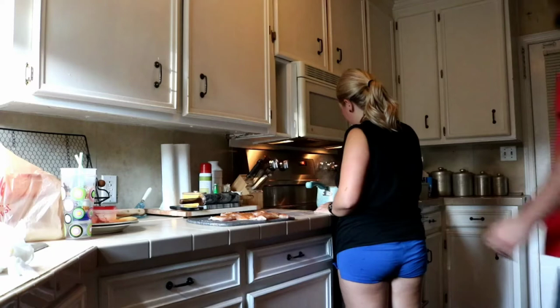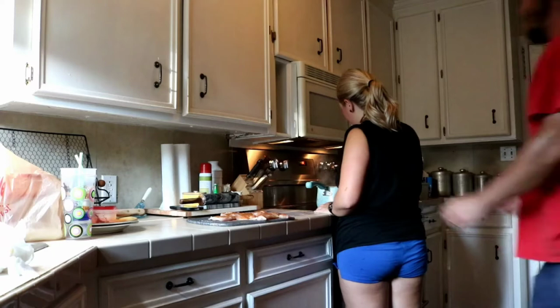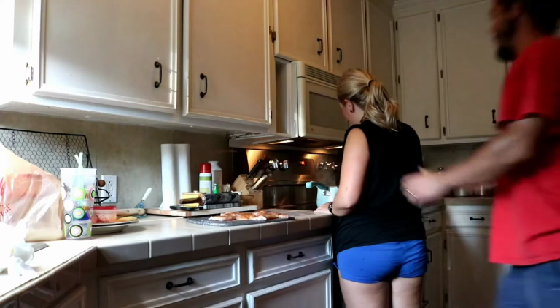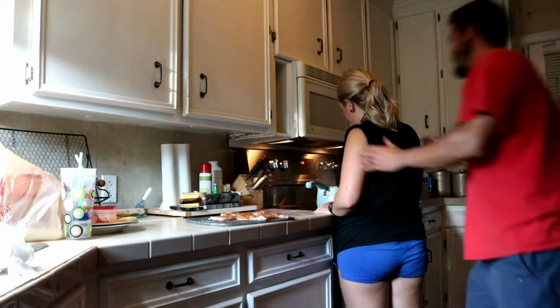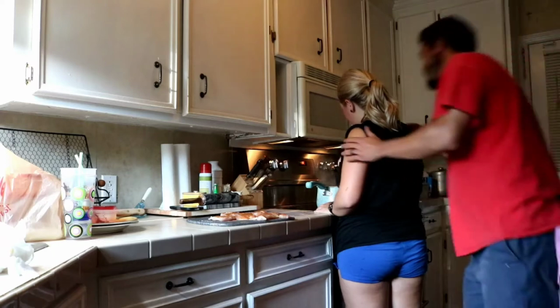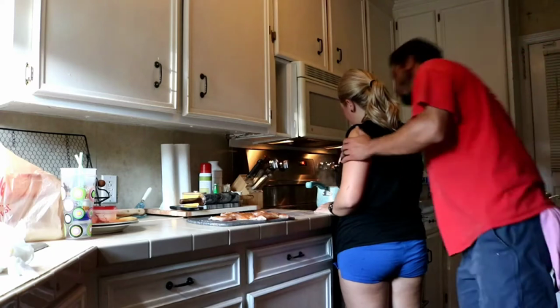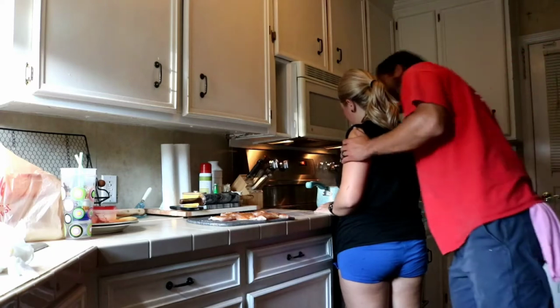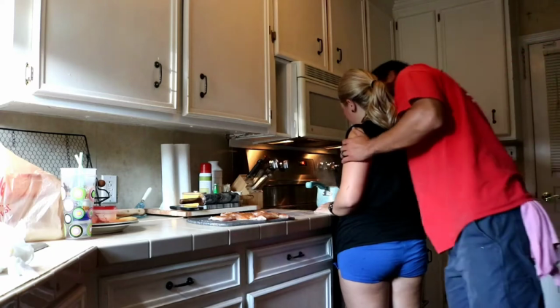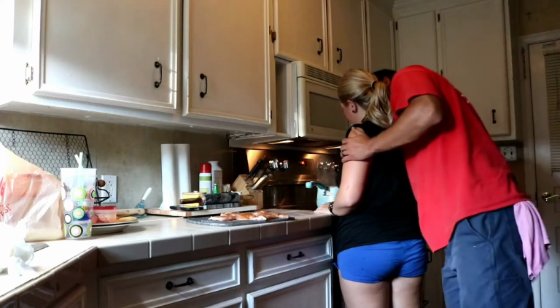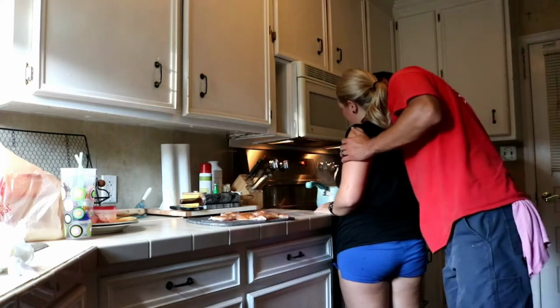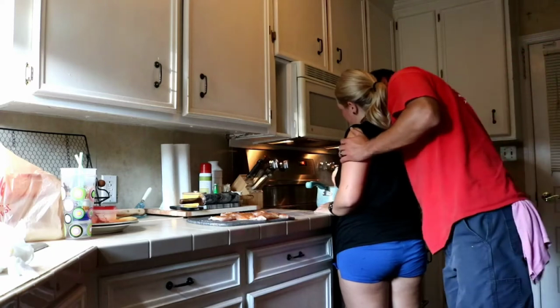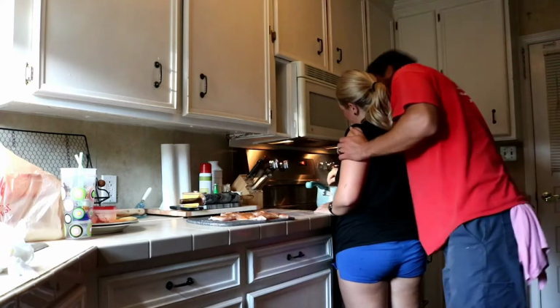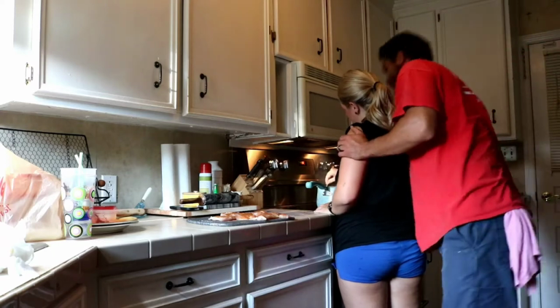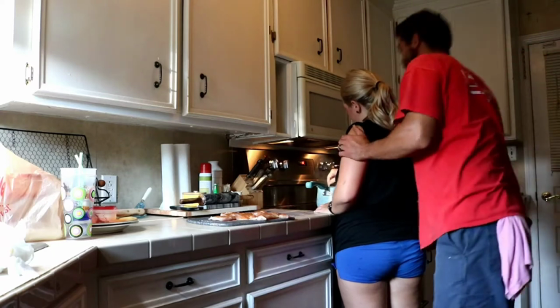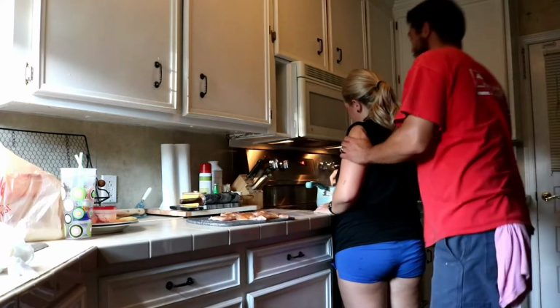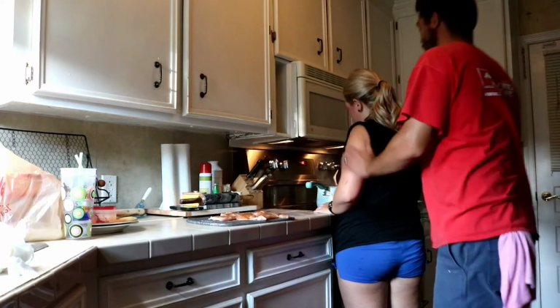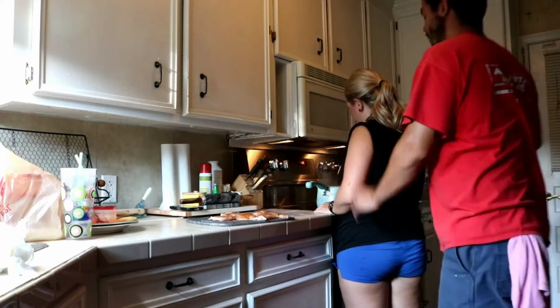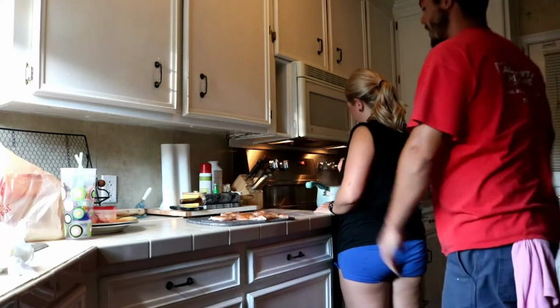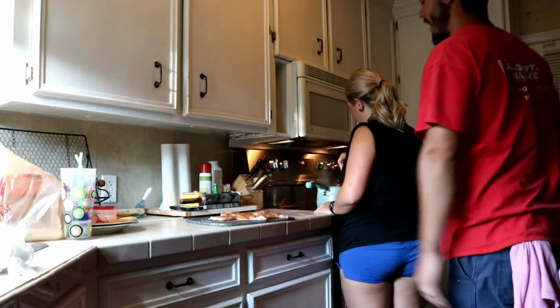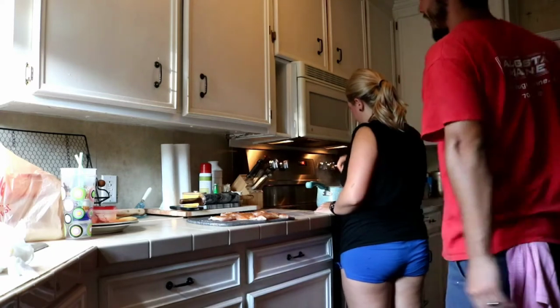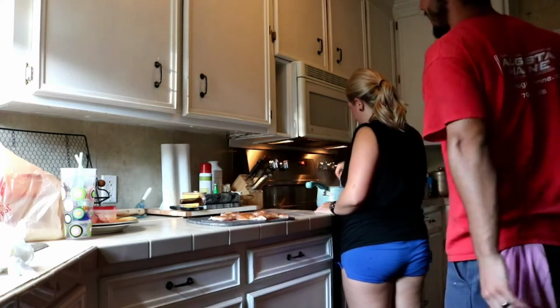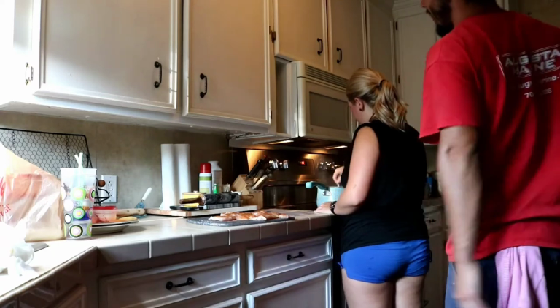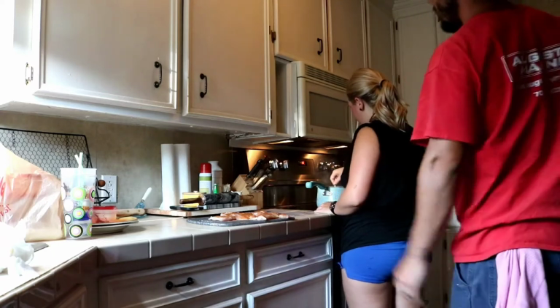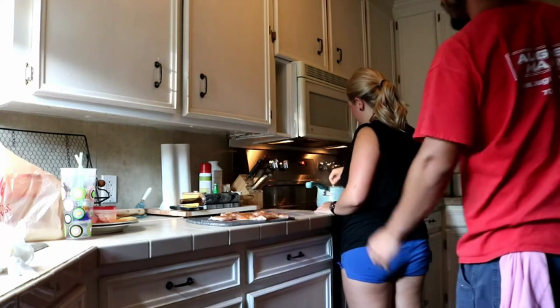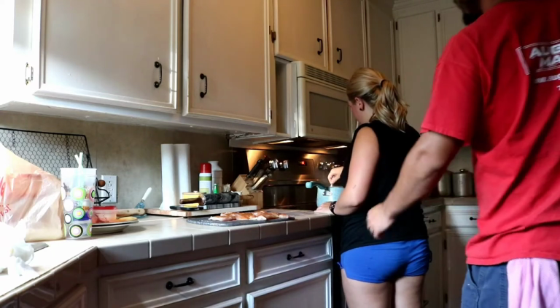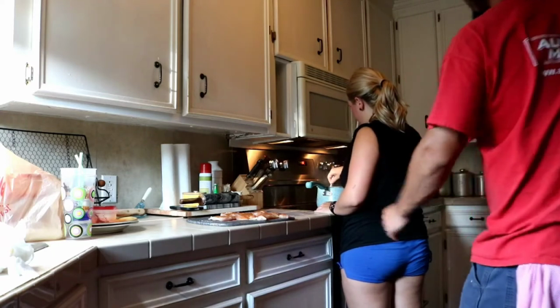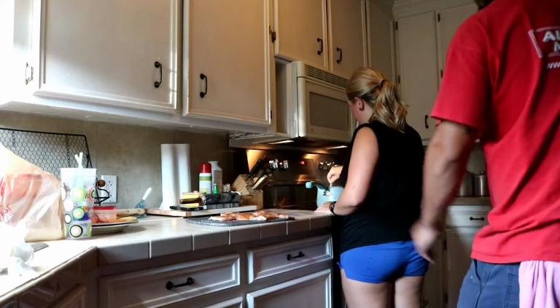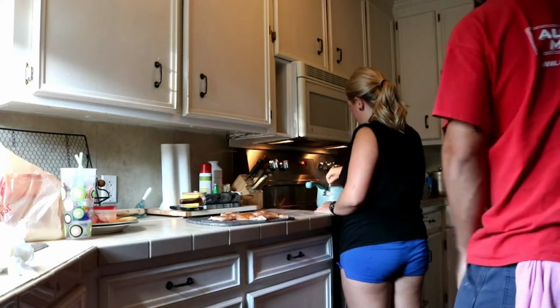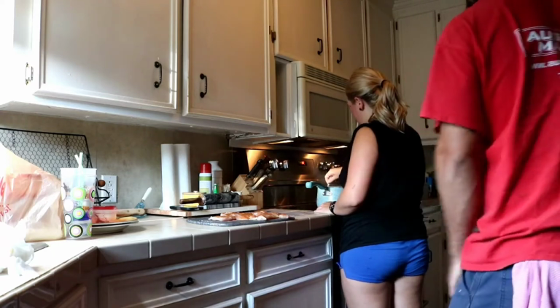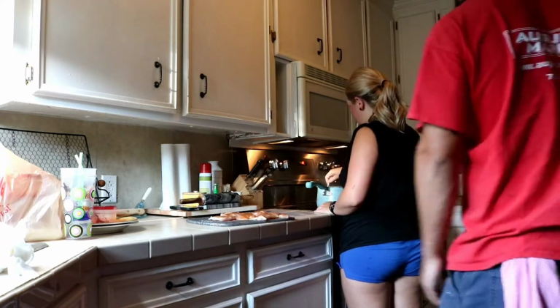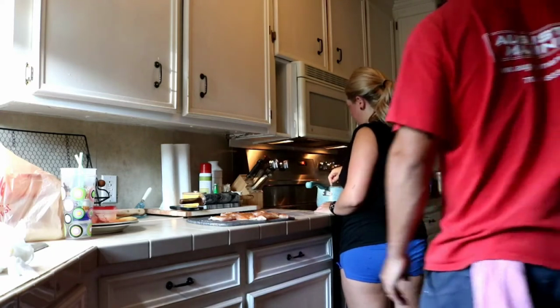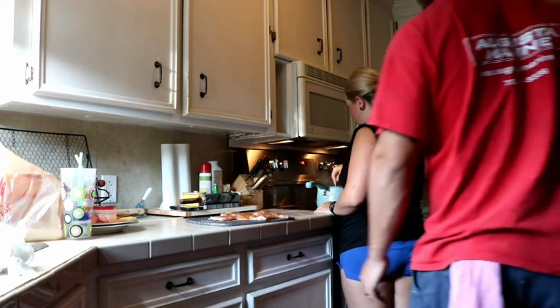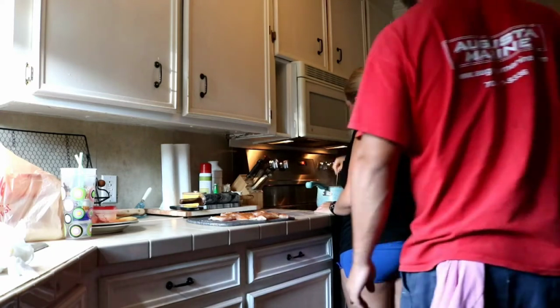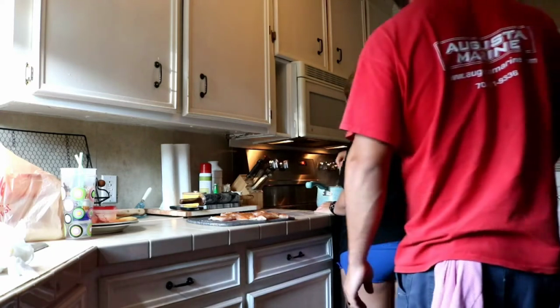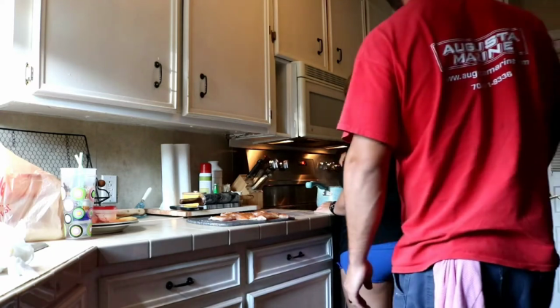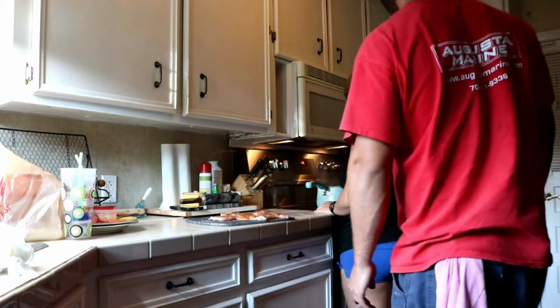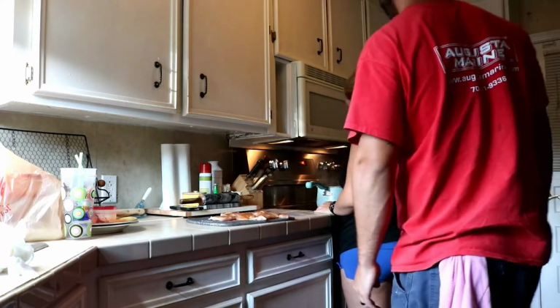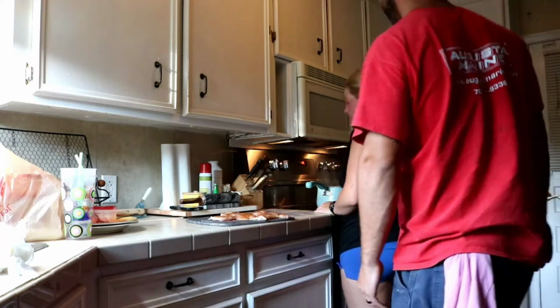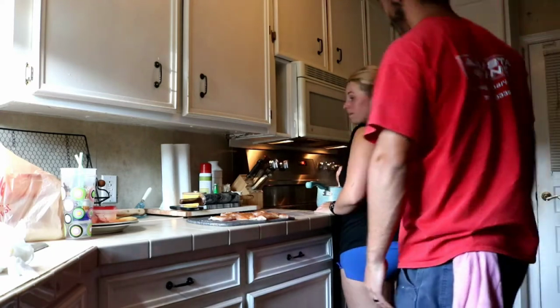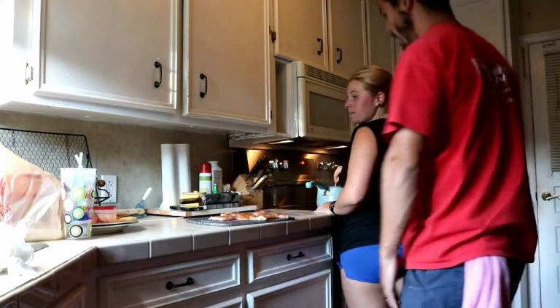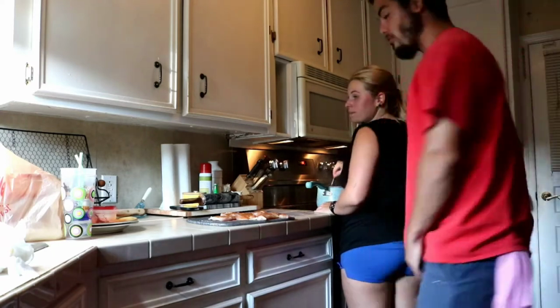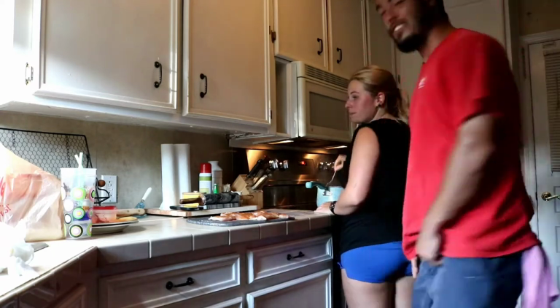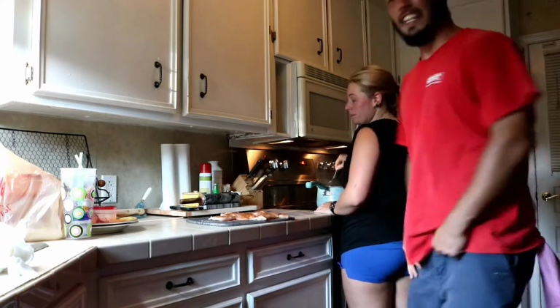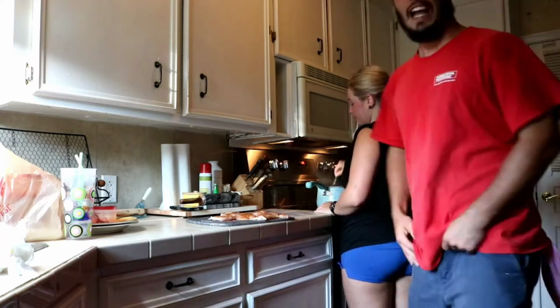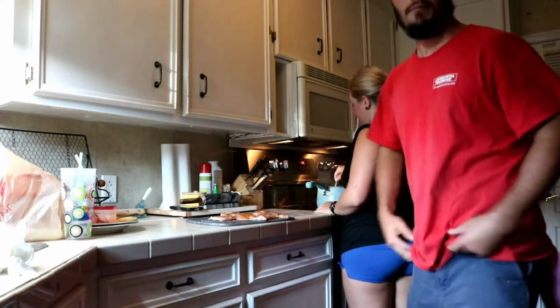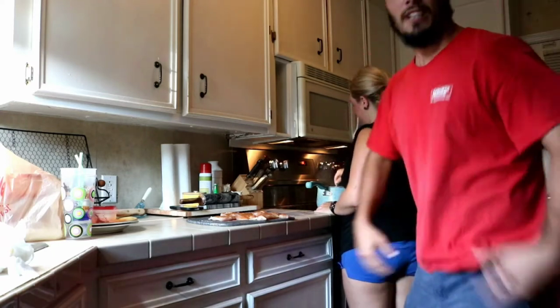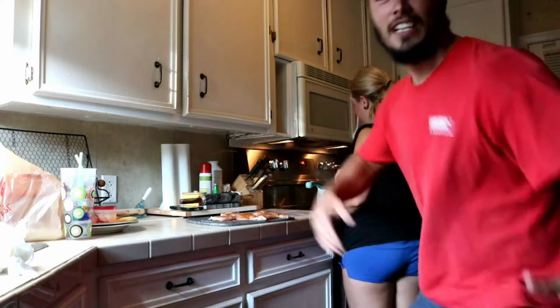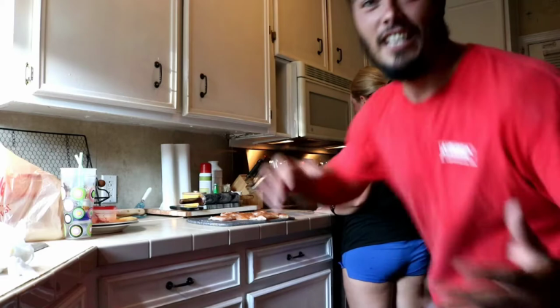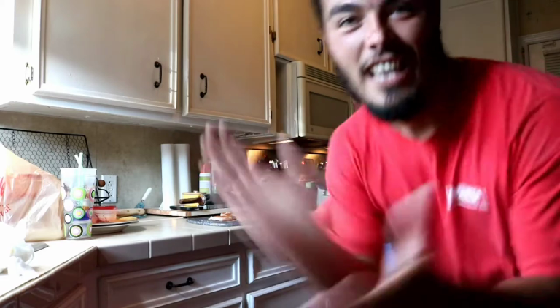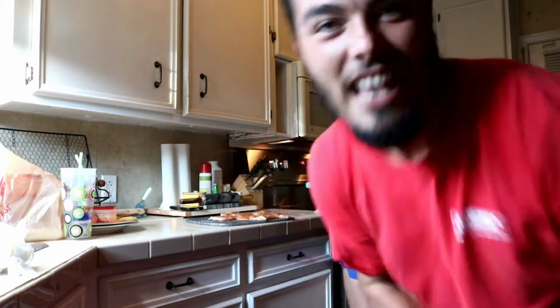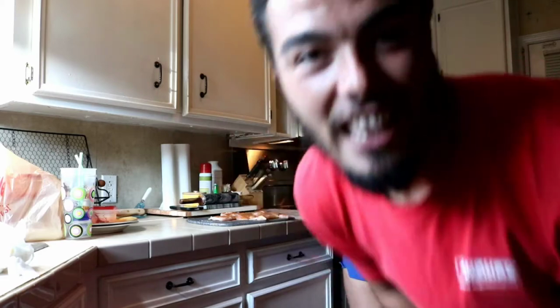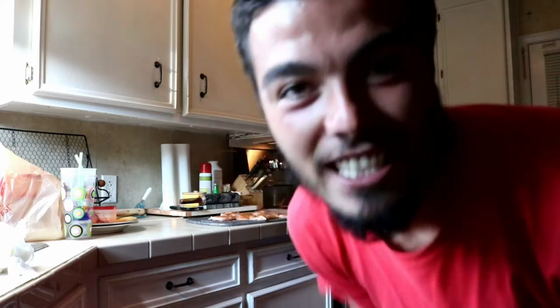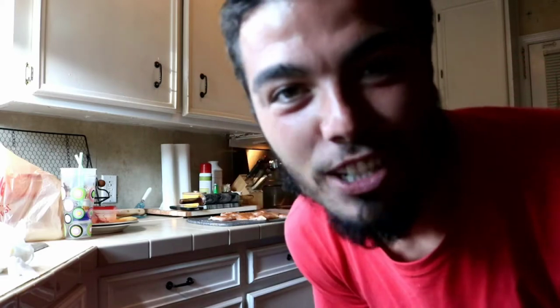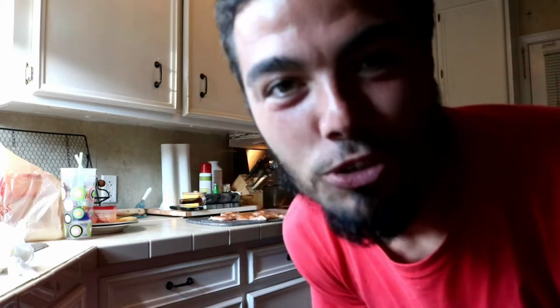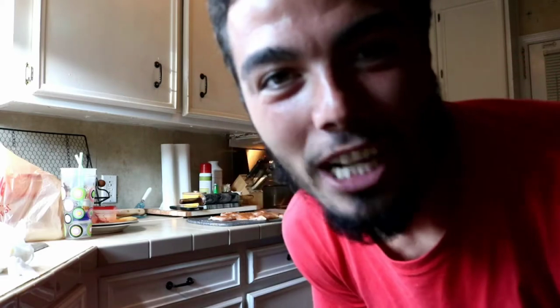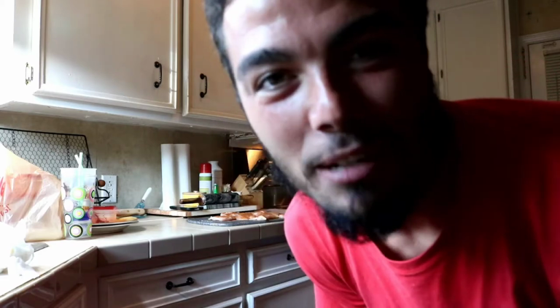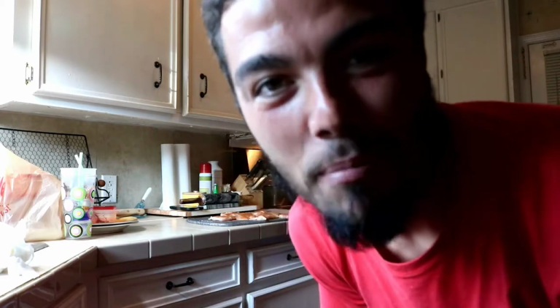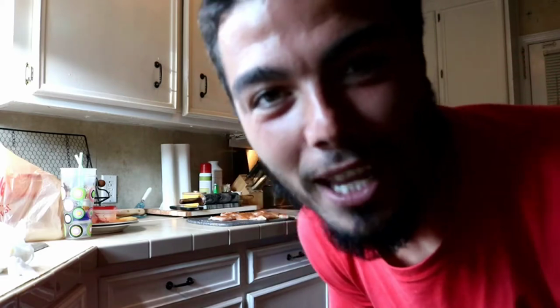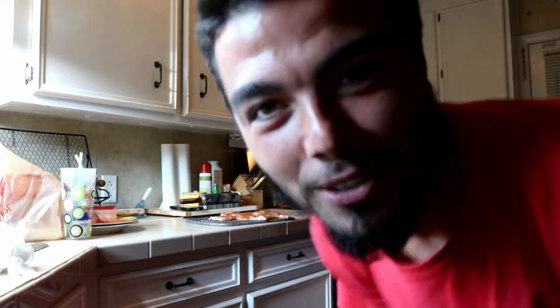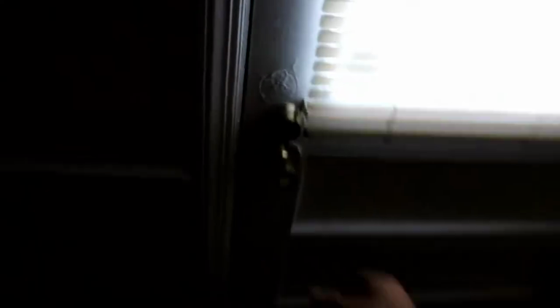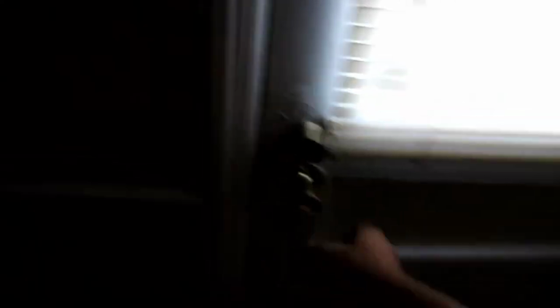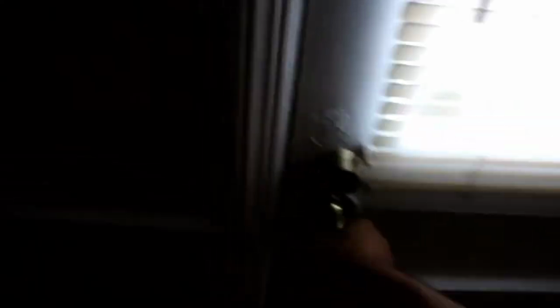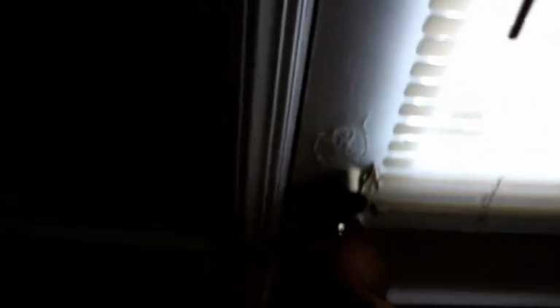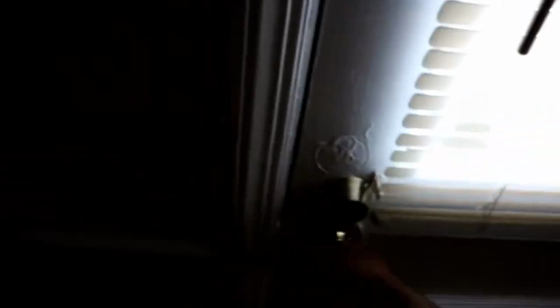Hi babe. Hello. Anything in the mail today? Not yet. Oh snap! Let's go check the mail. Oh yeah.